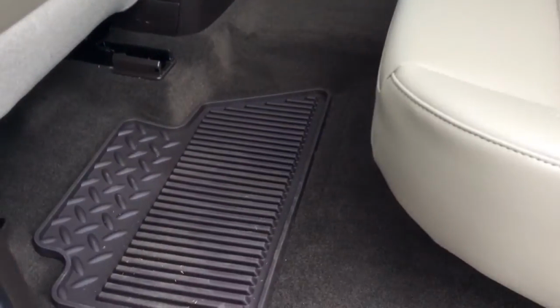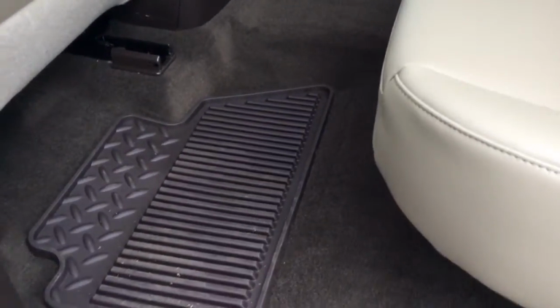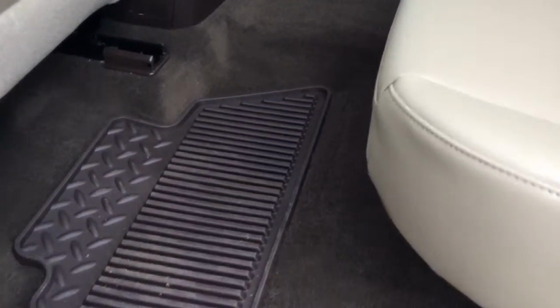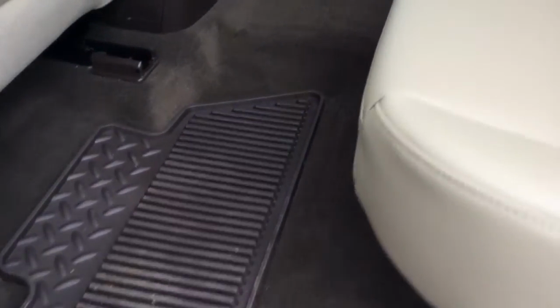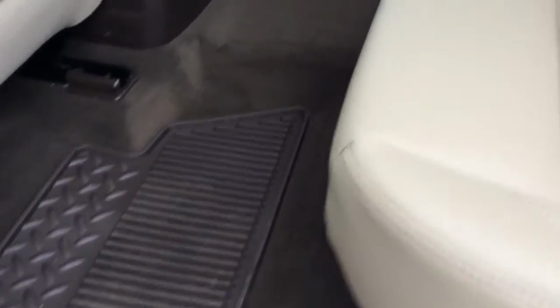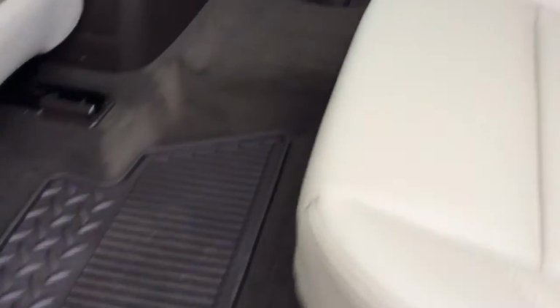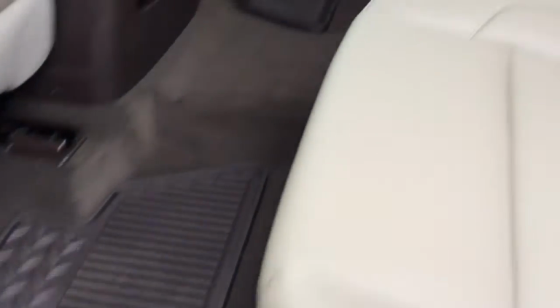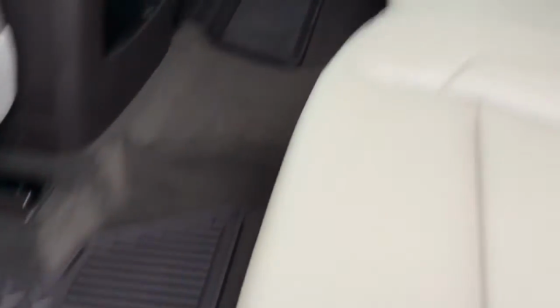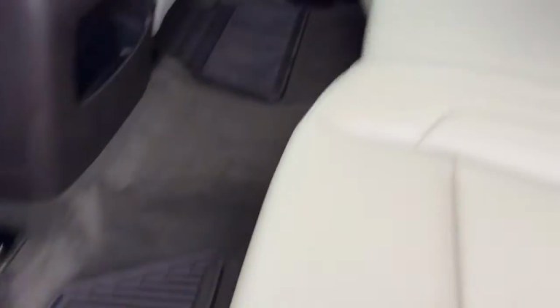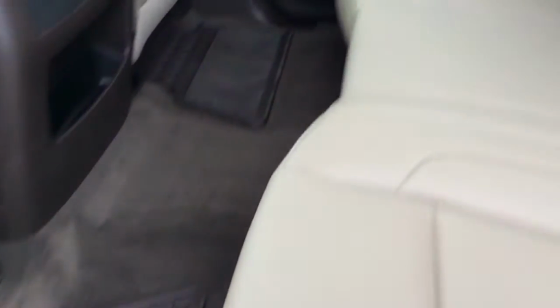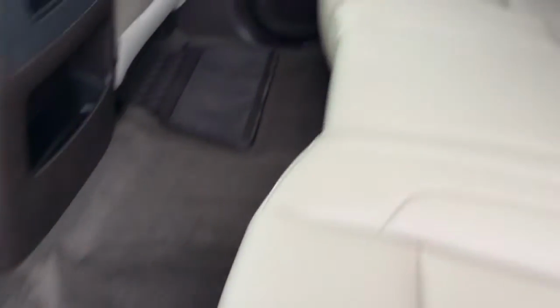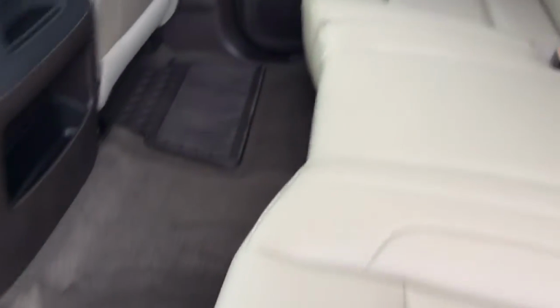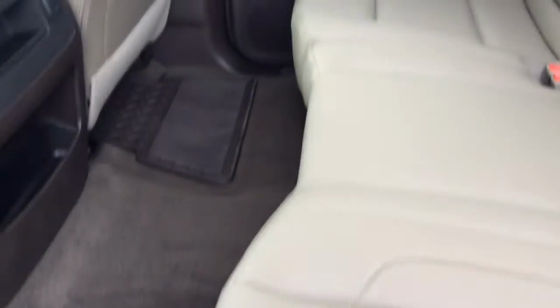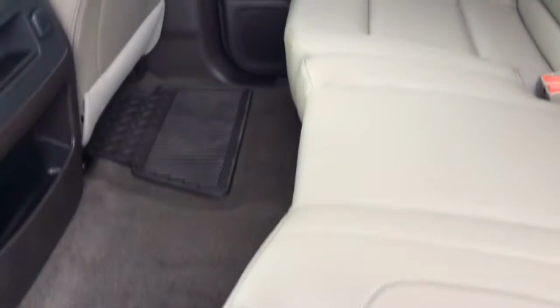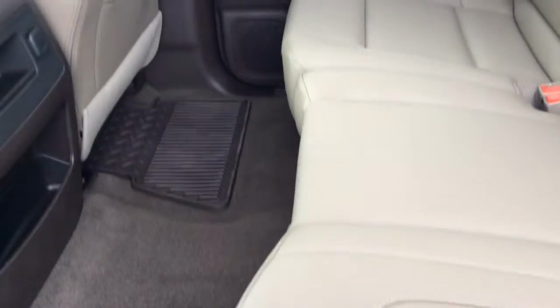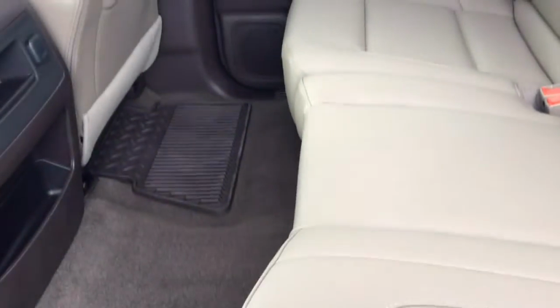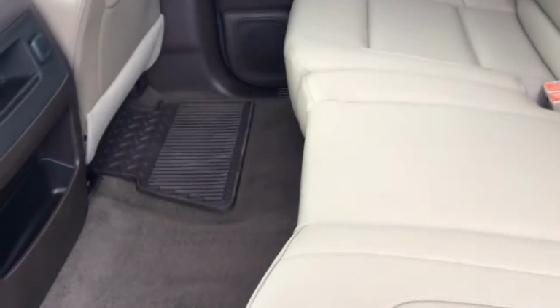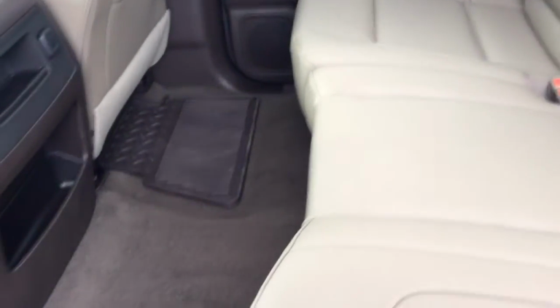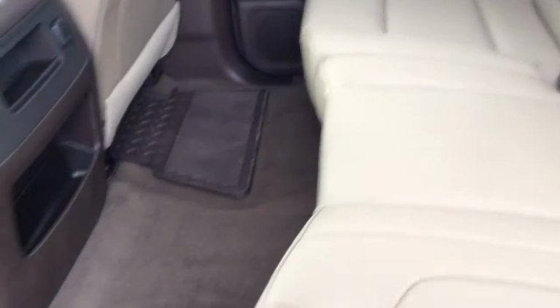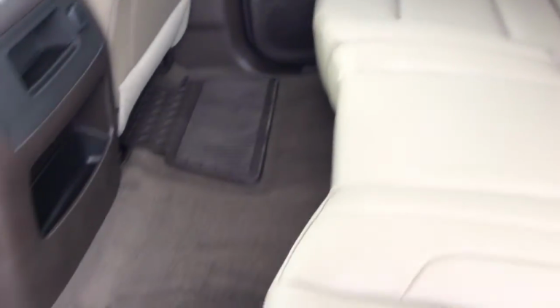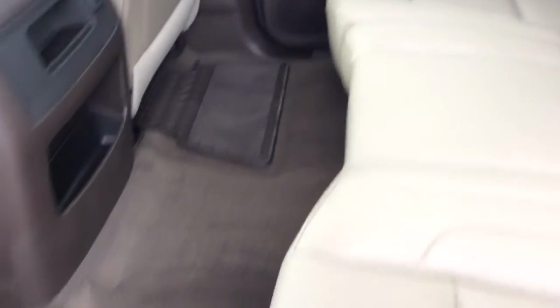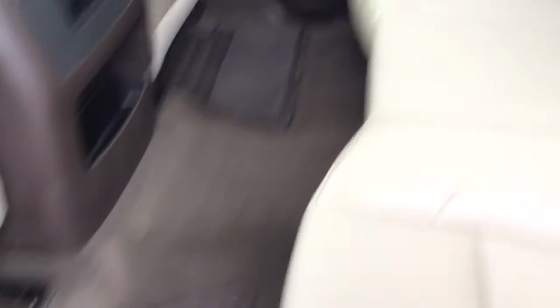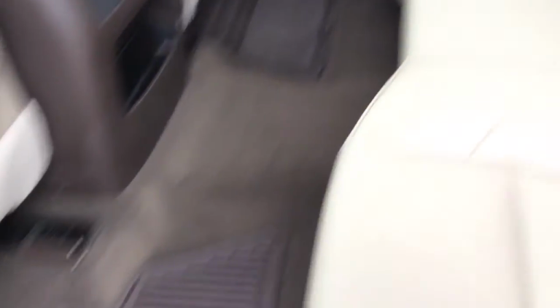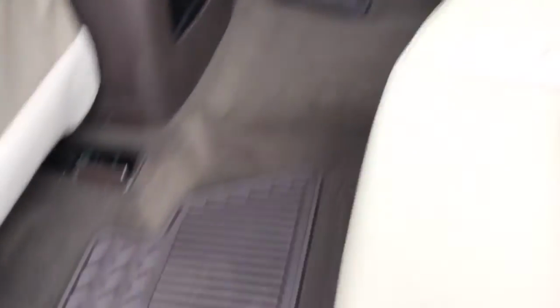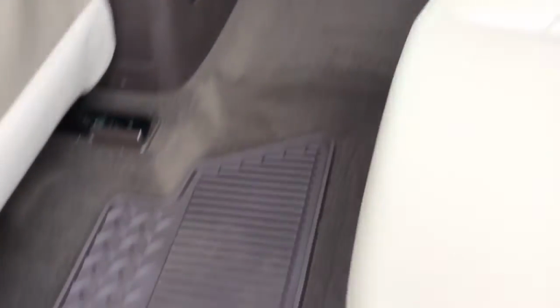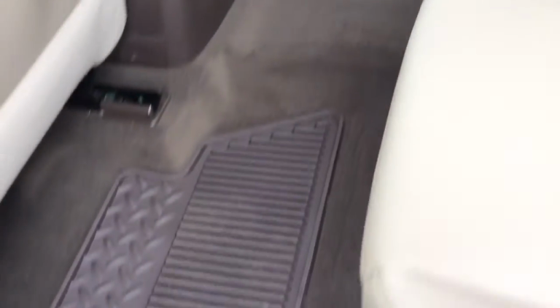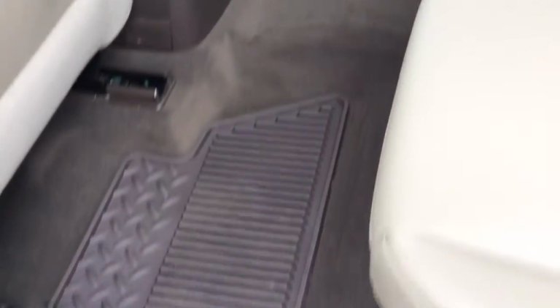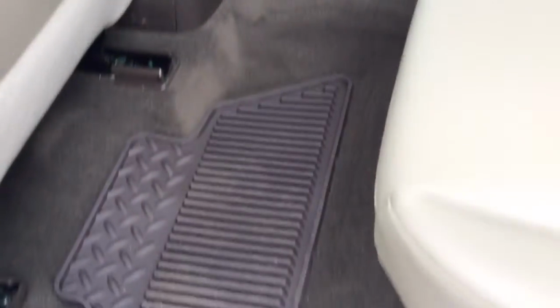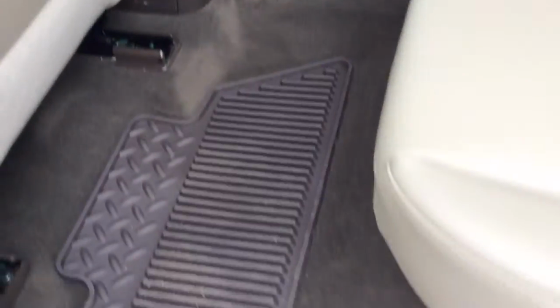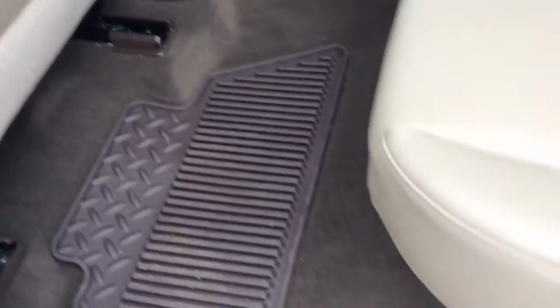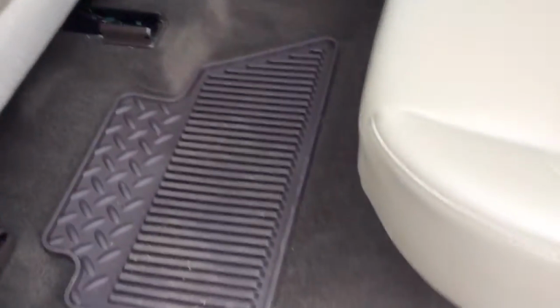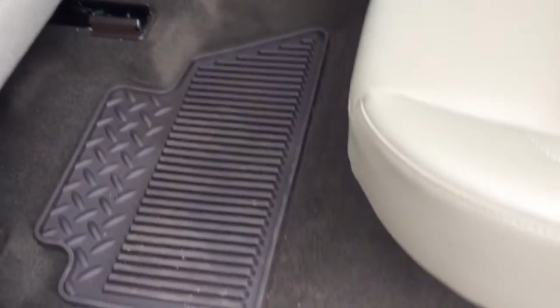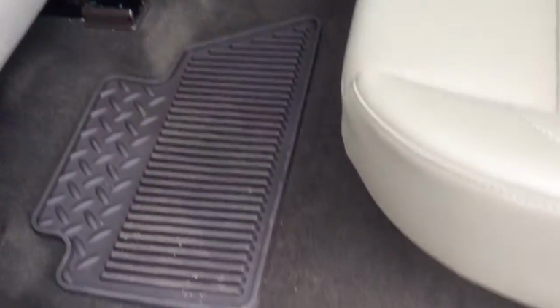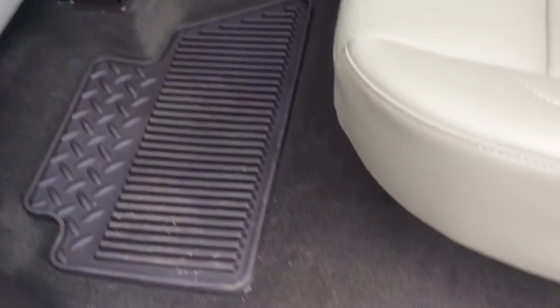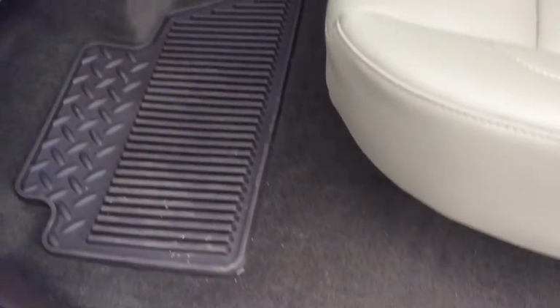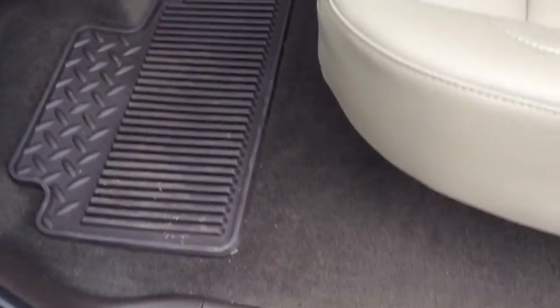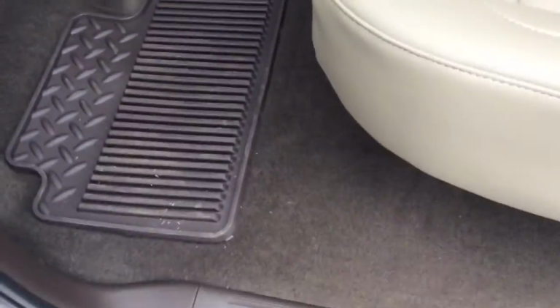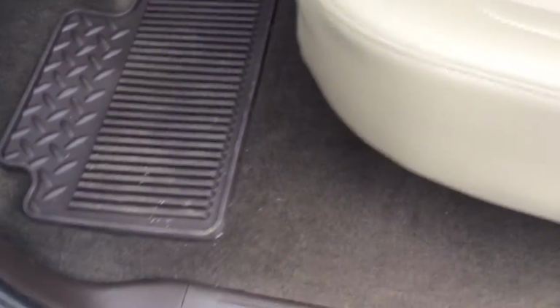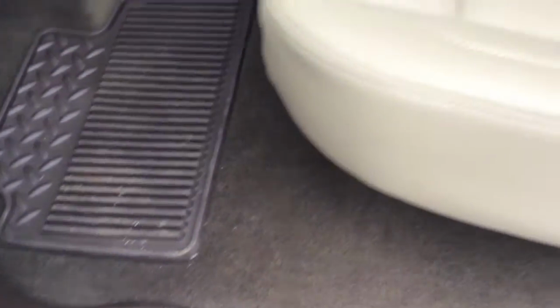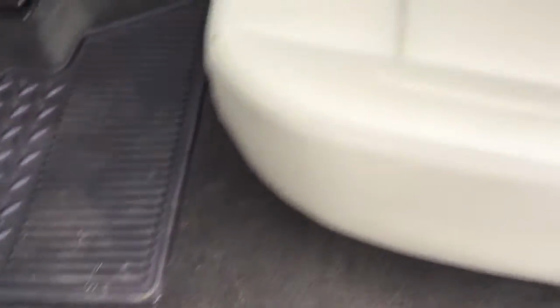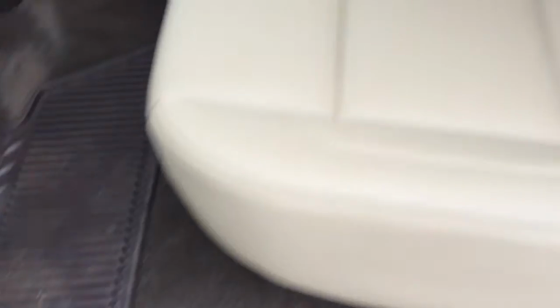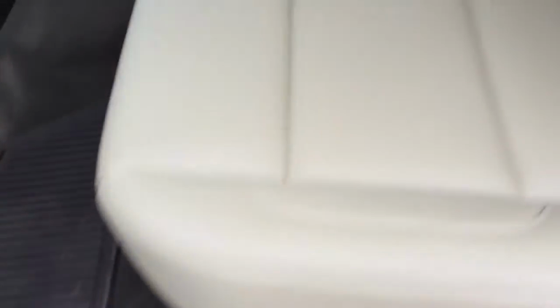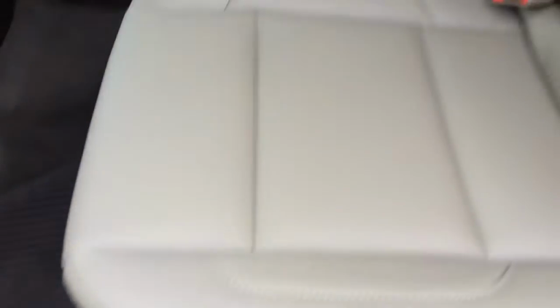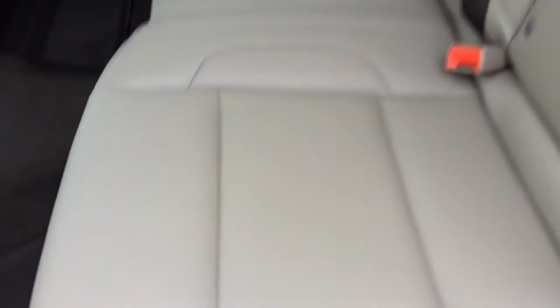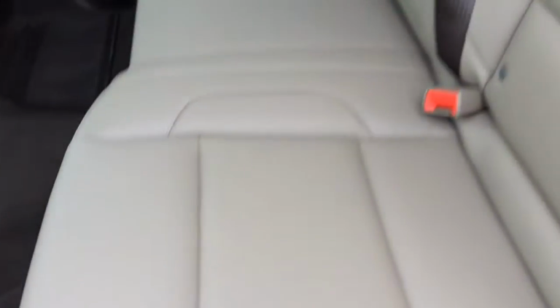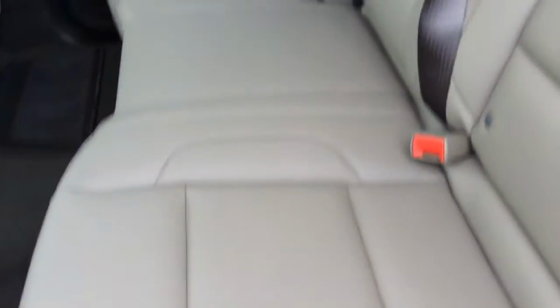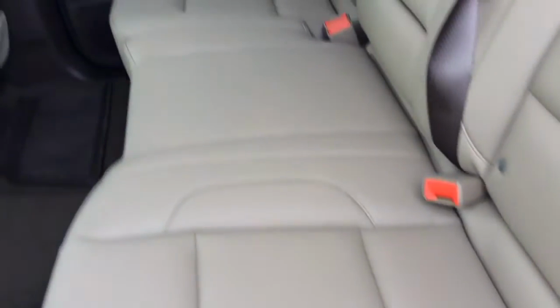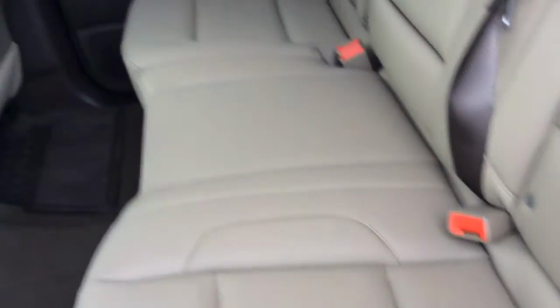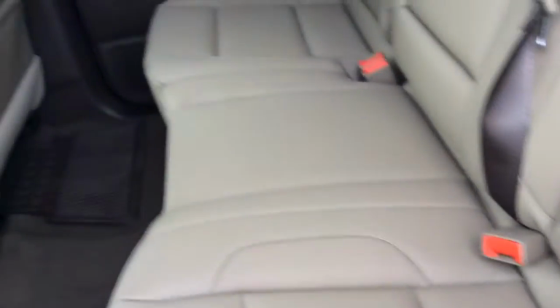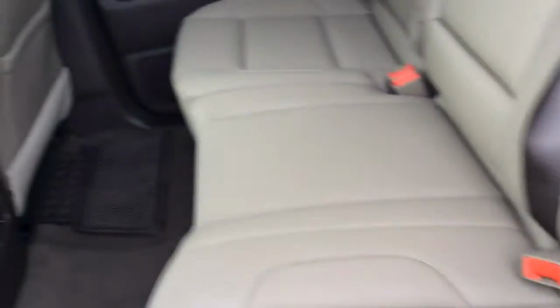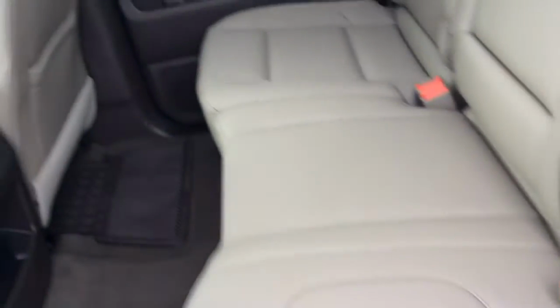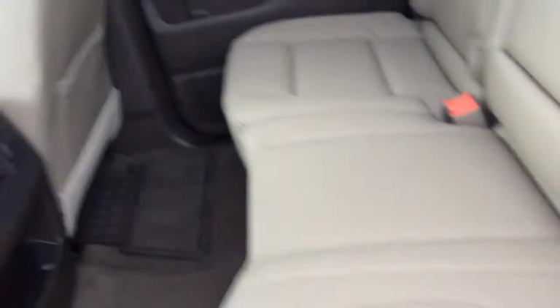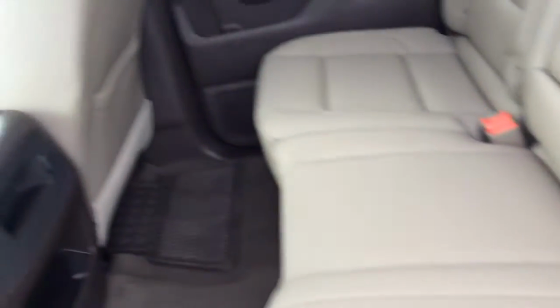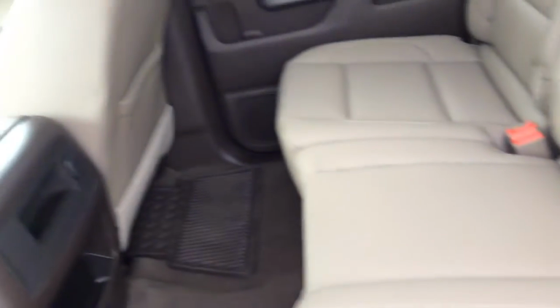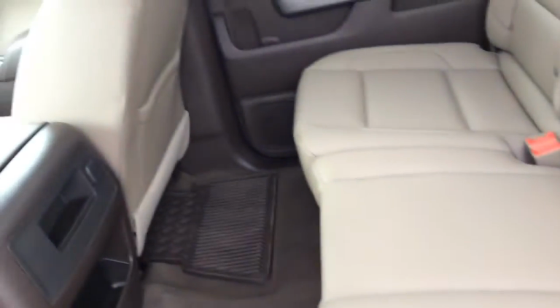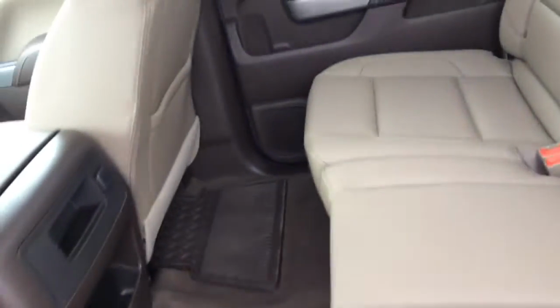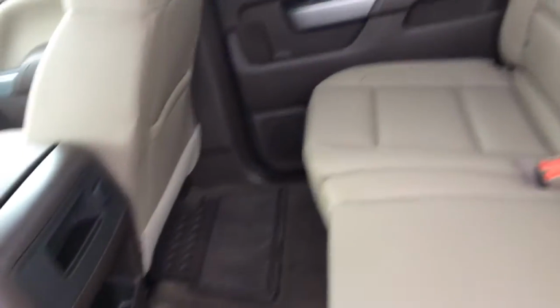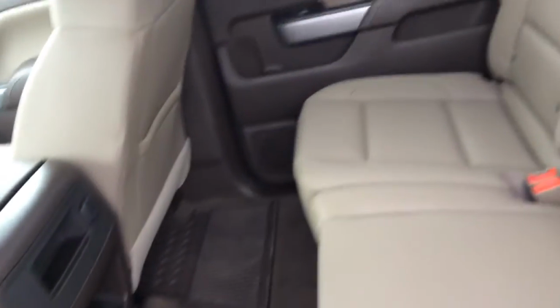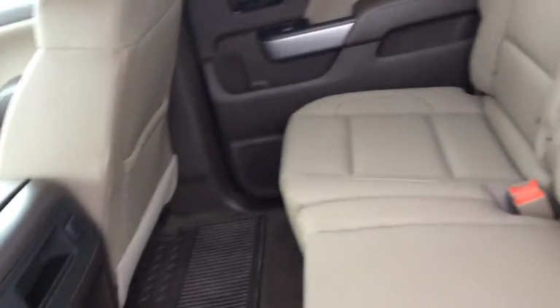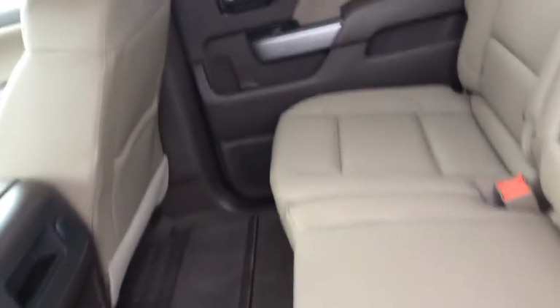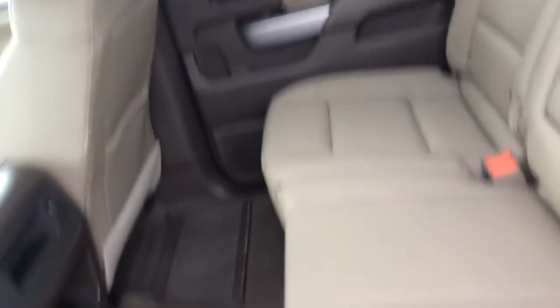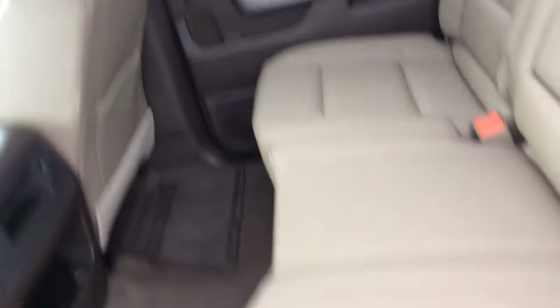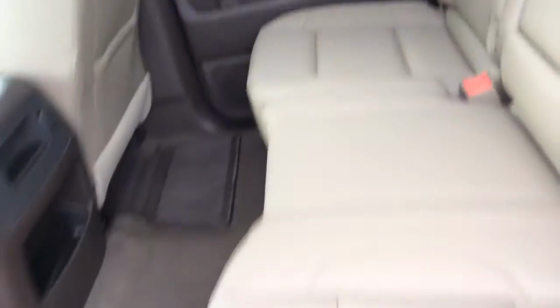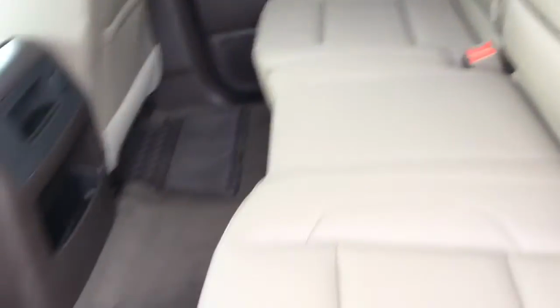Here in the back seat you already have your all weather floor mats and your beautiful Coco Dune leather interior.